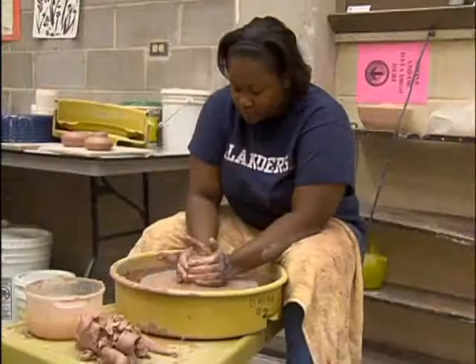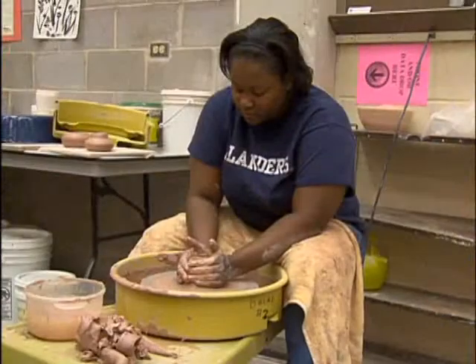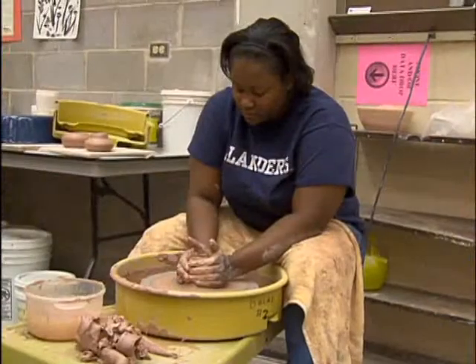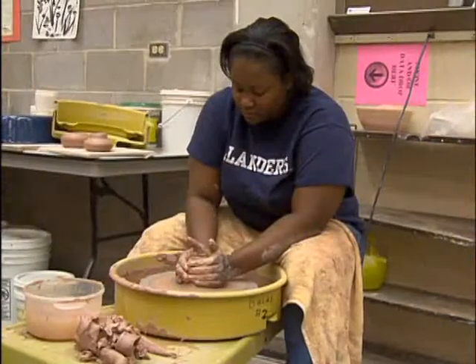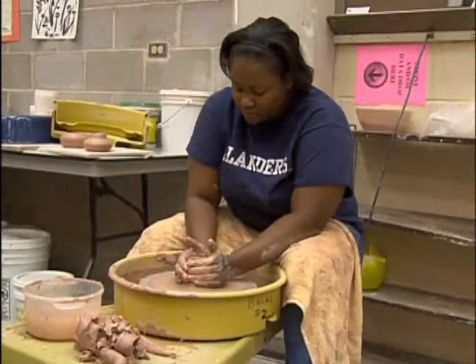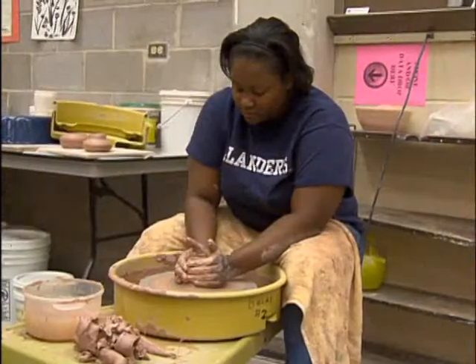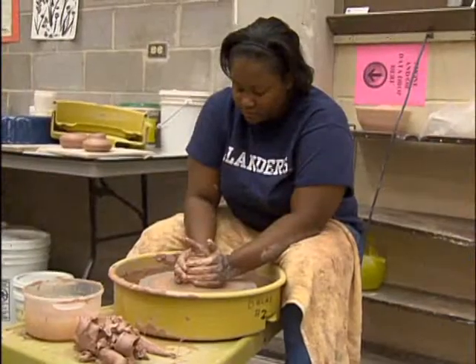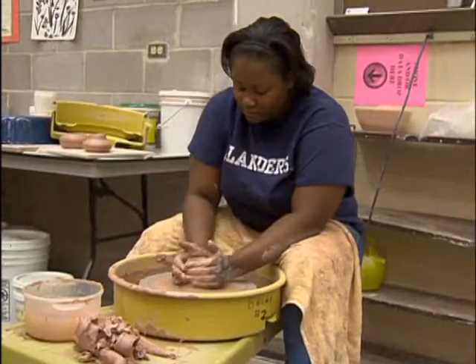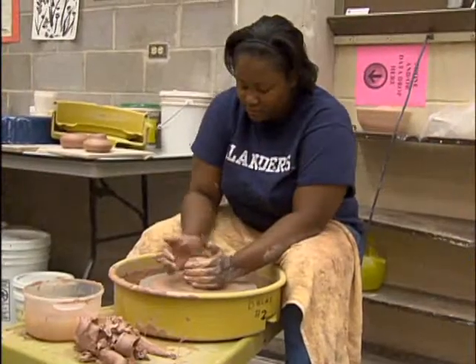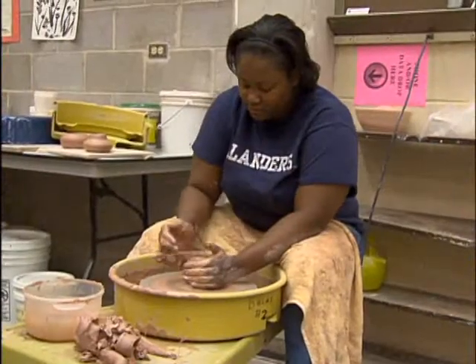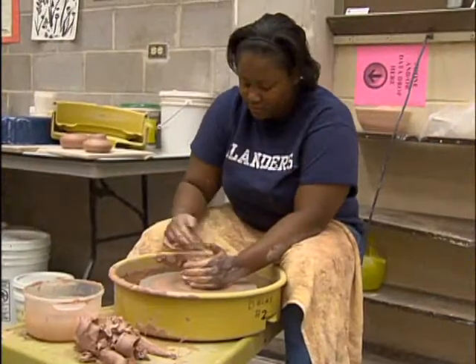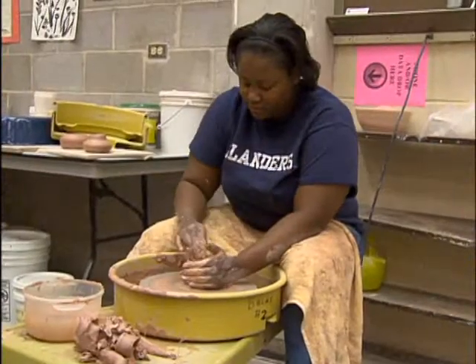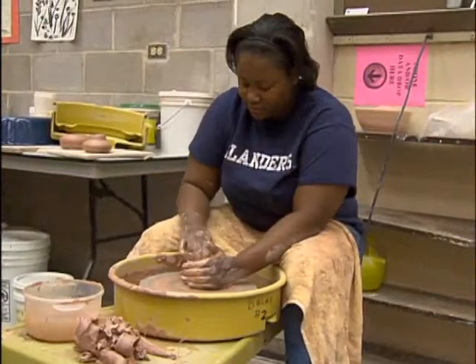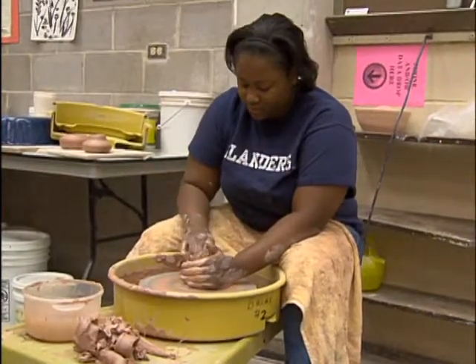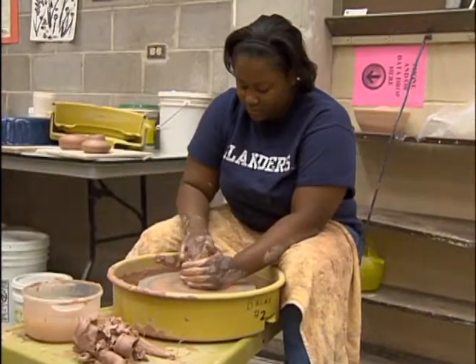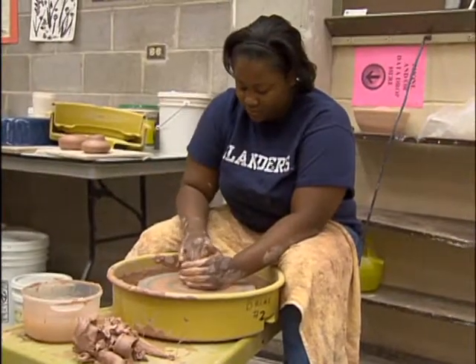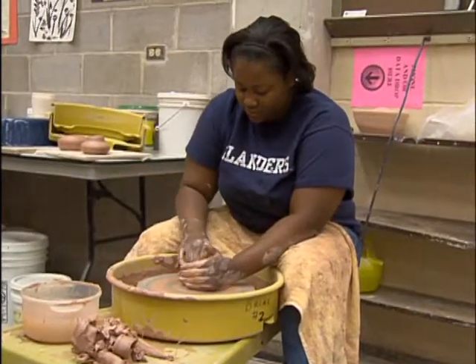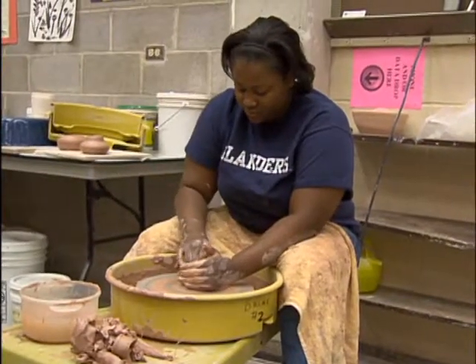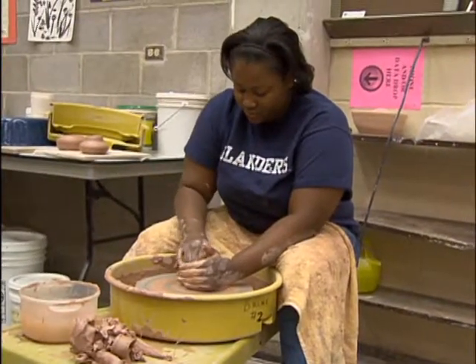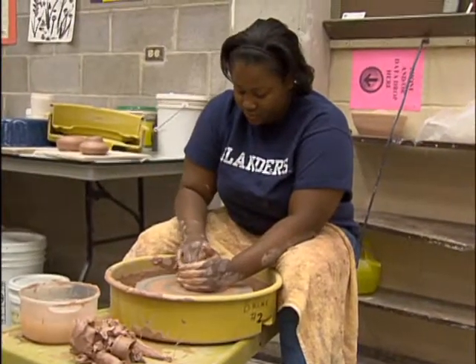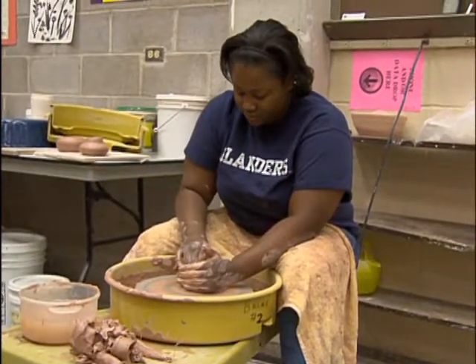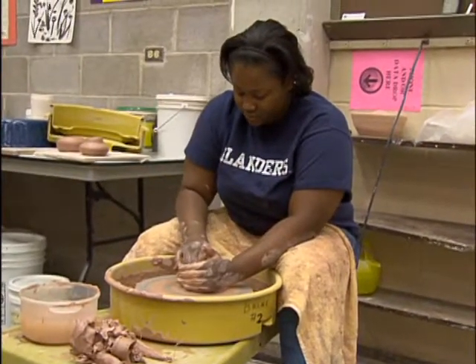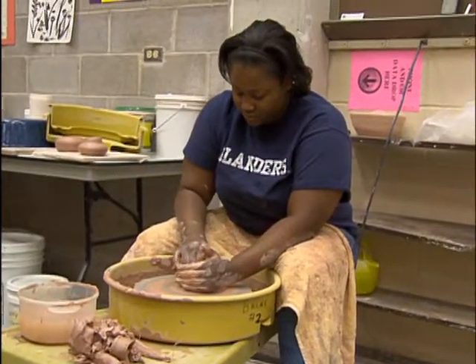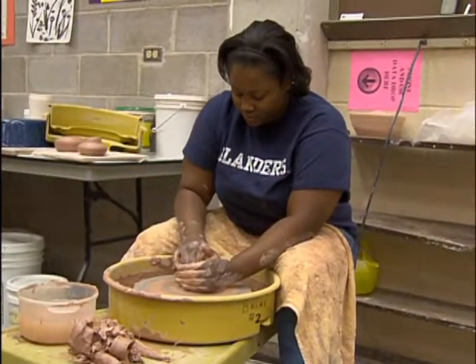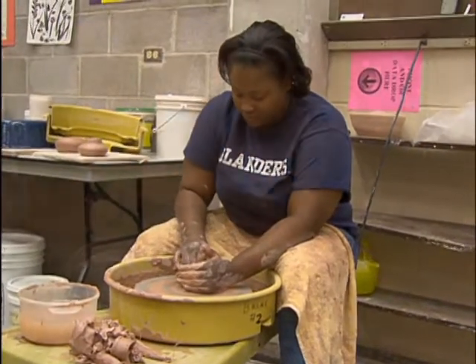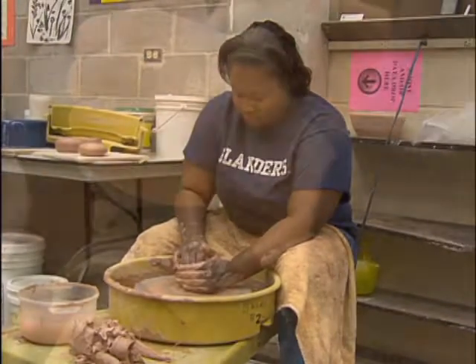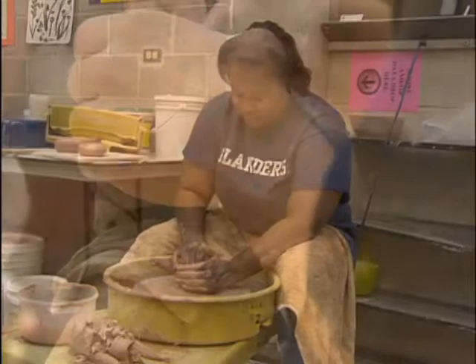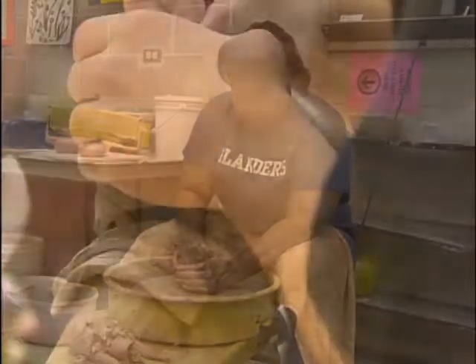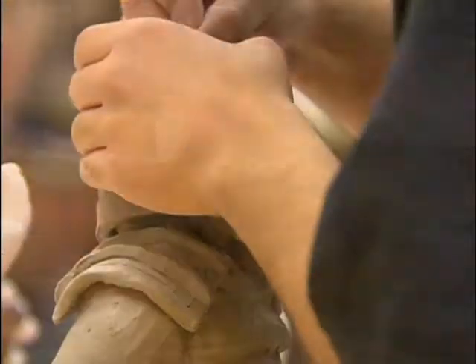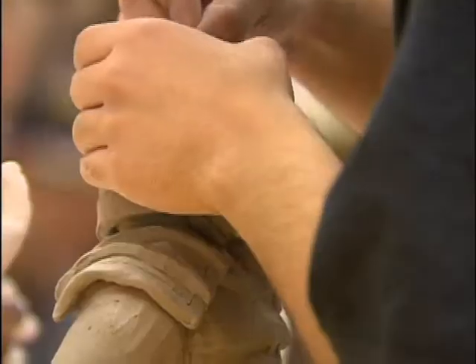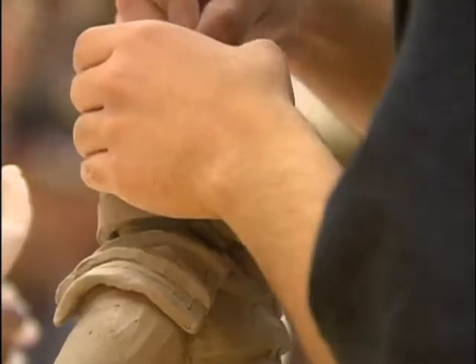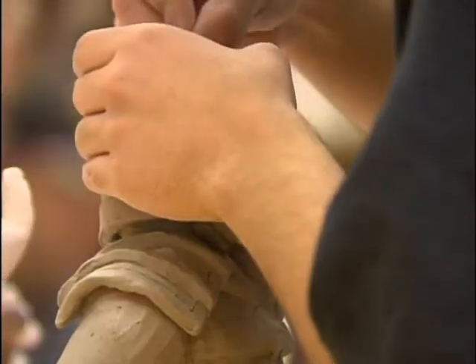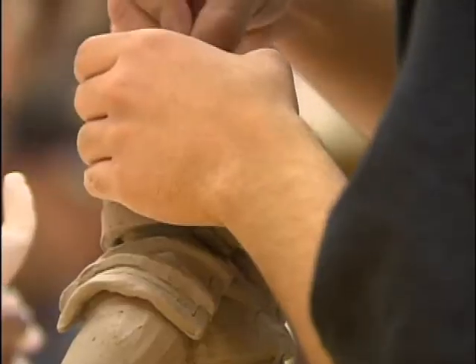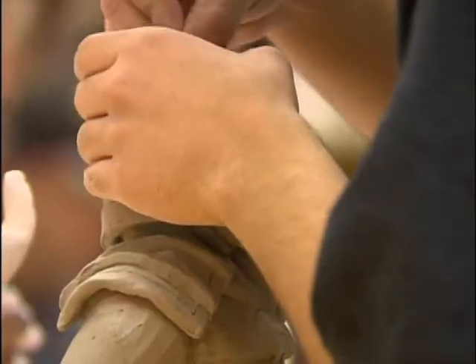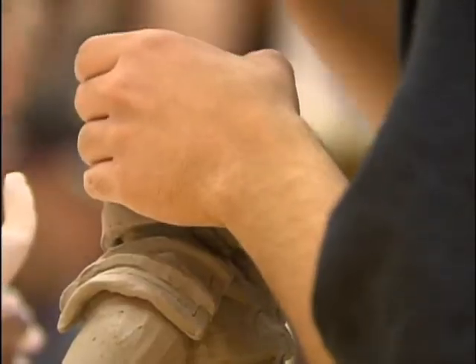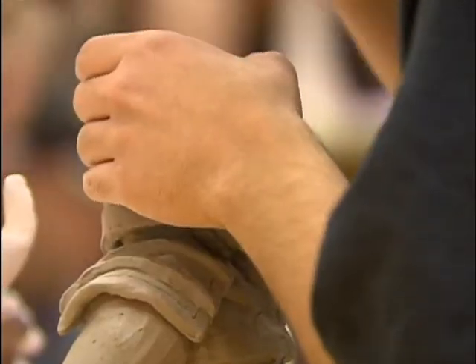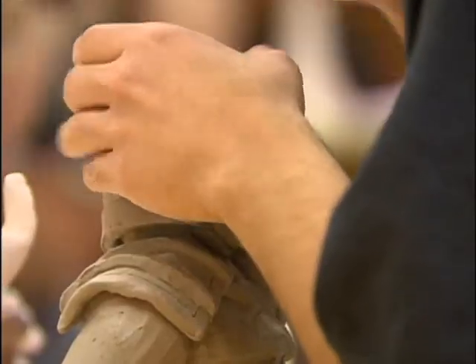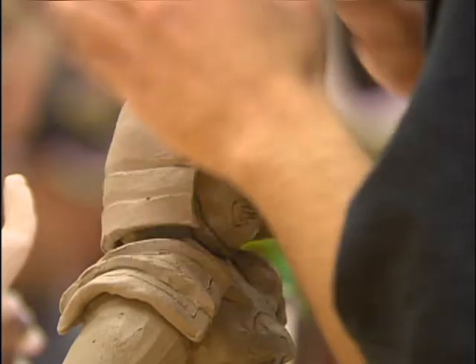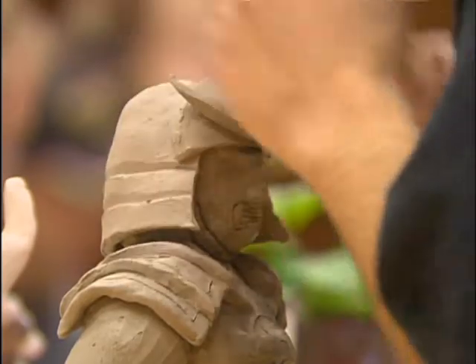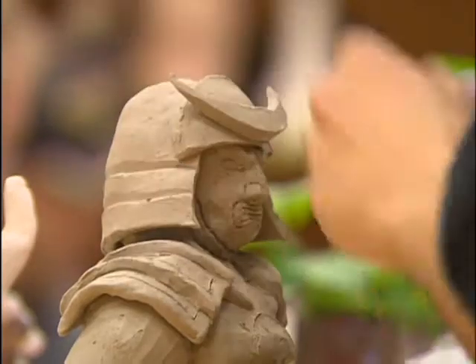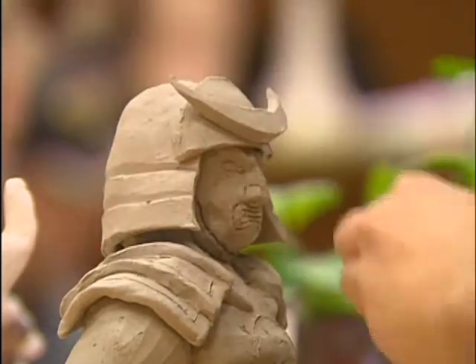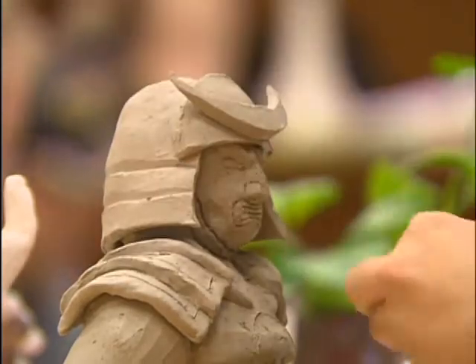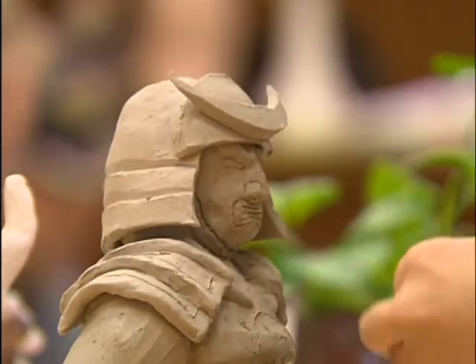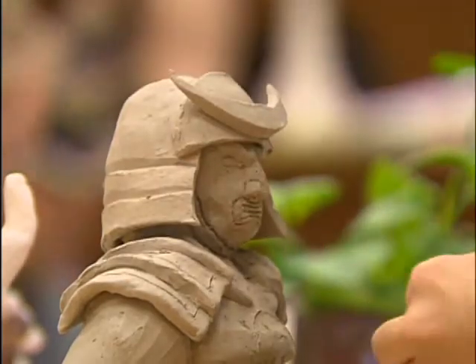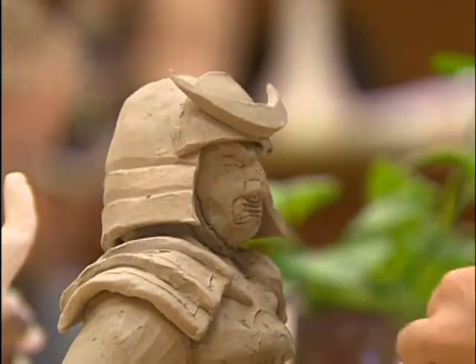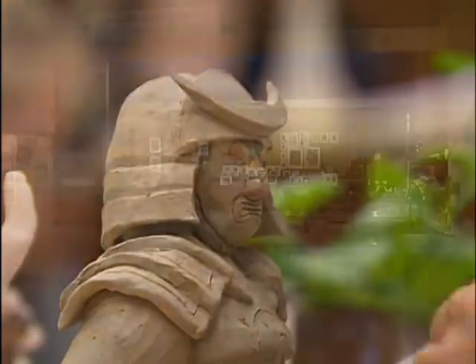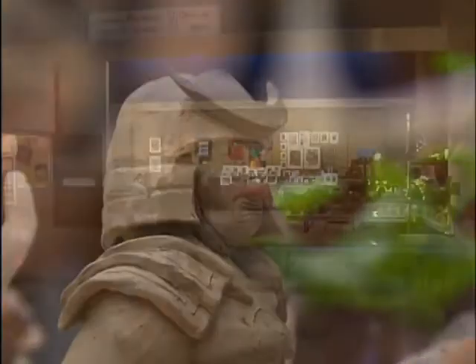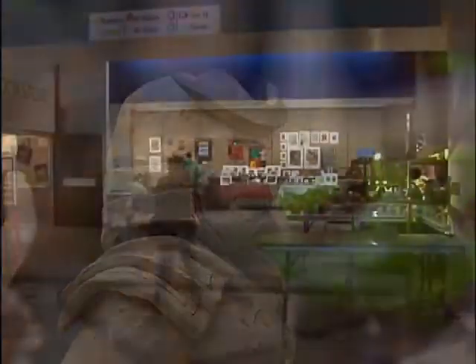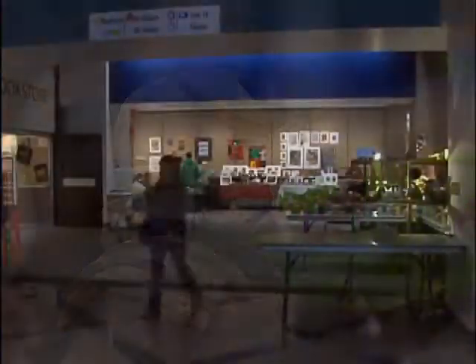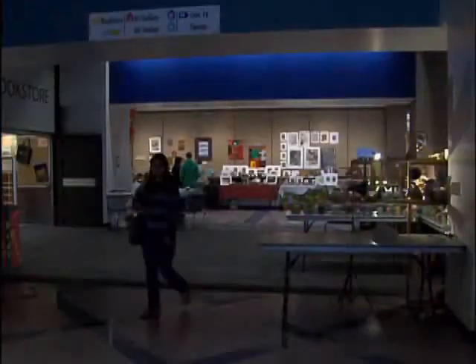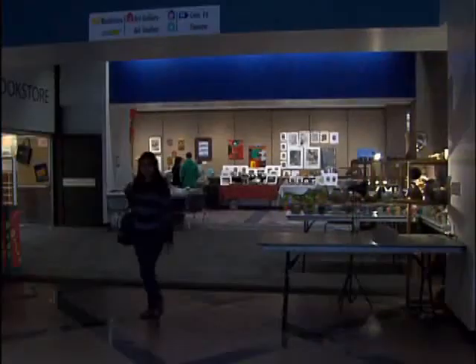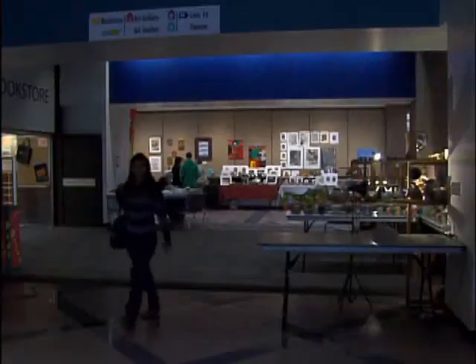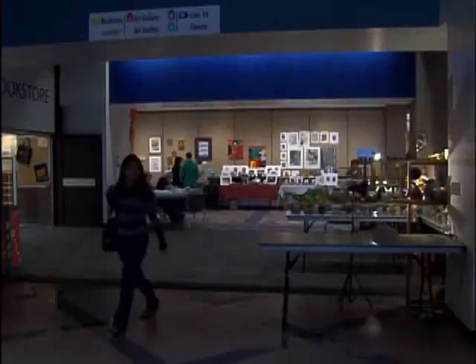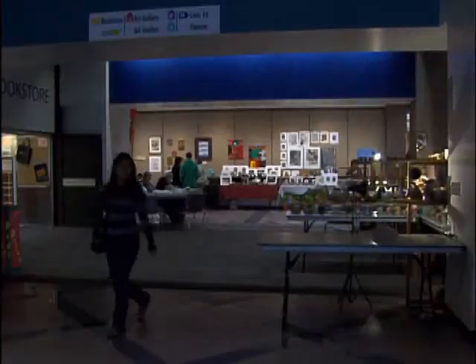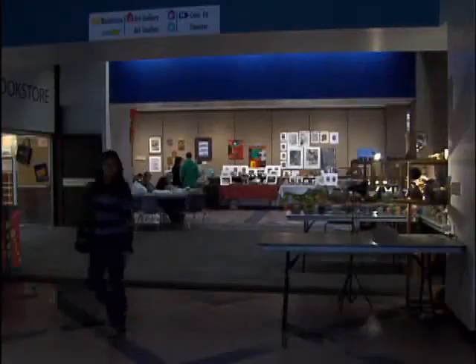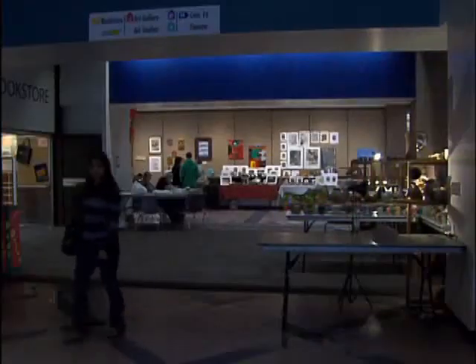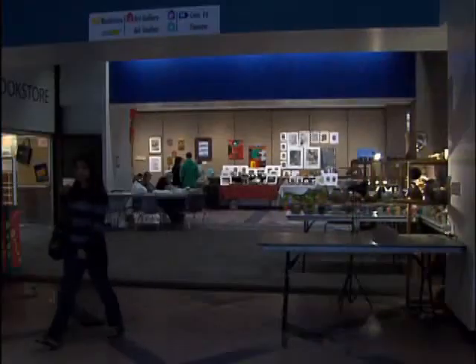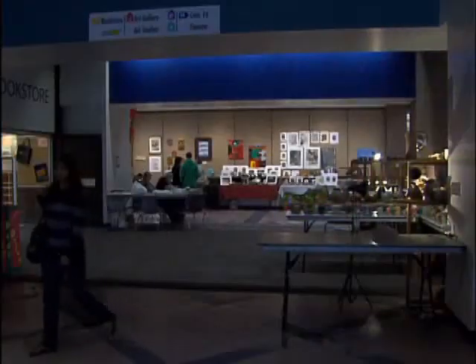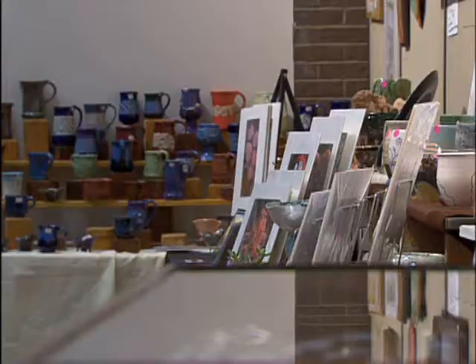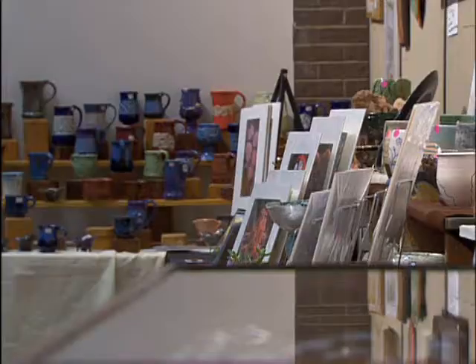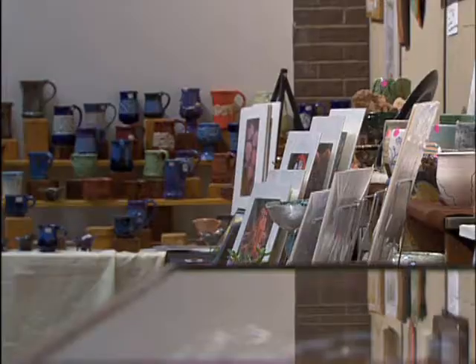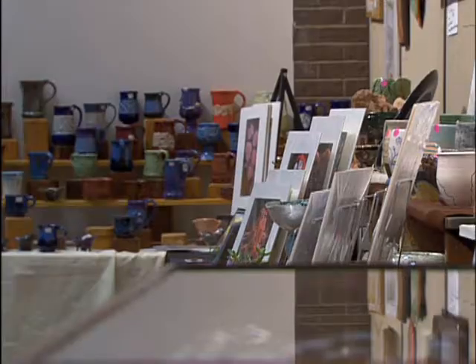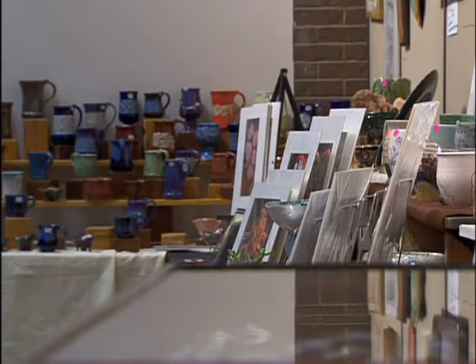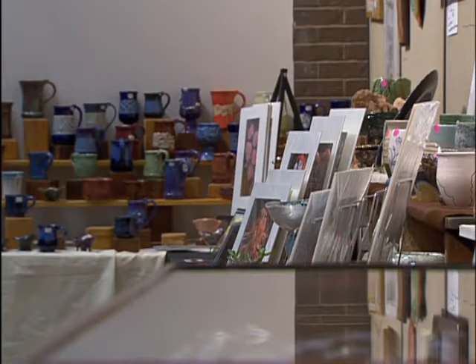Their art studies can take students down many roads, but one definite stop along the way is the annual student art sale.